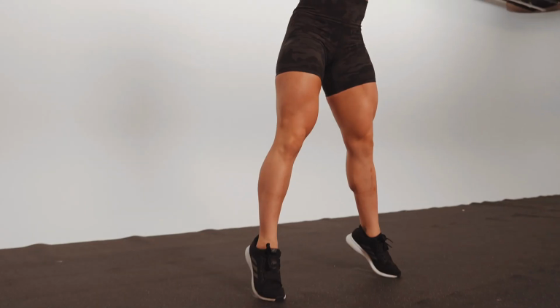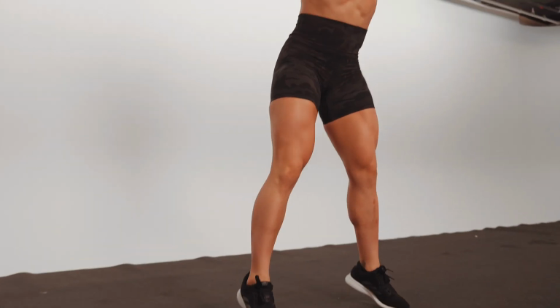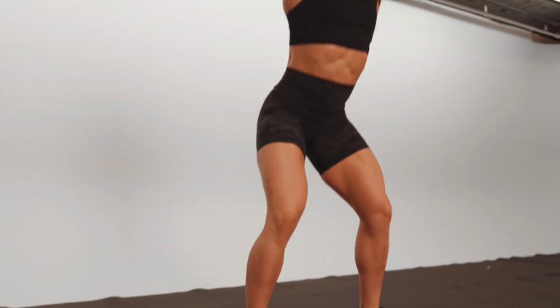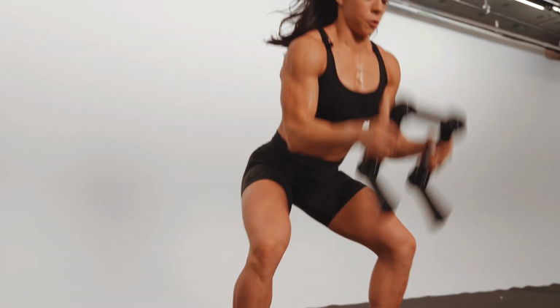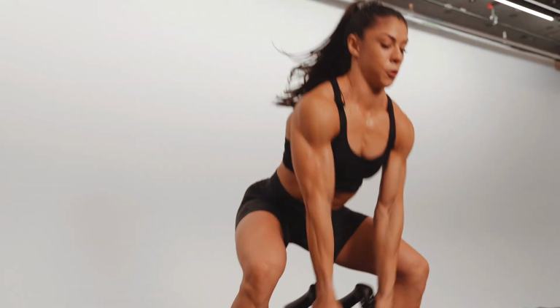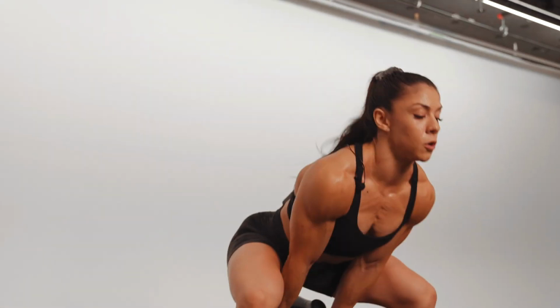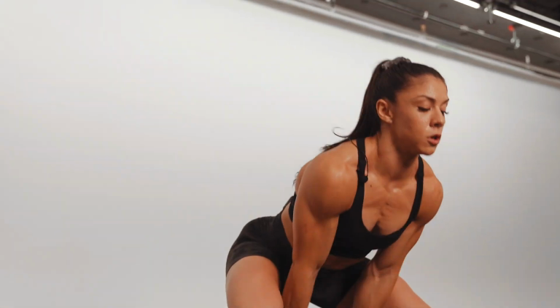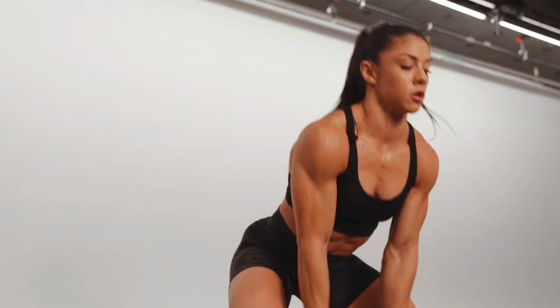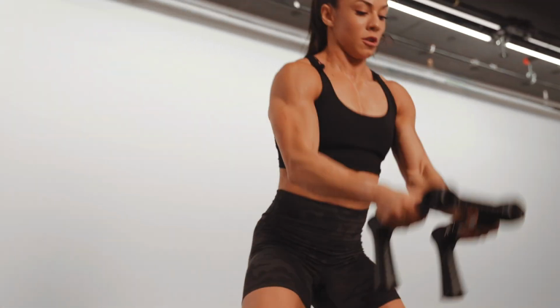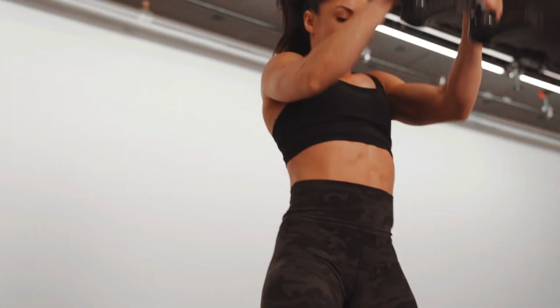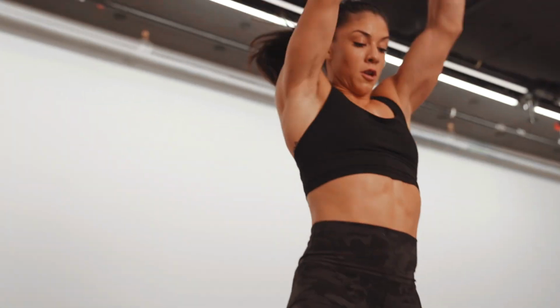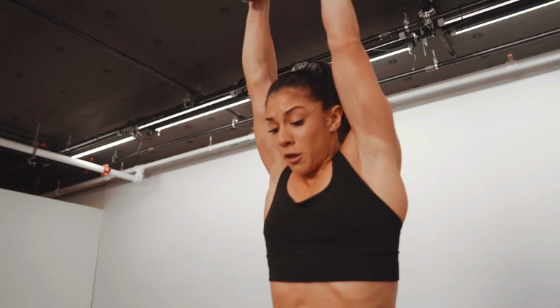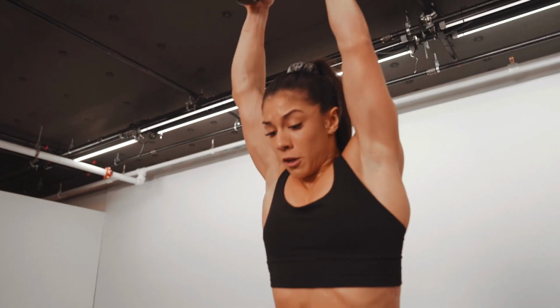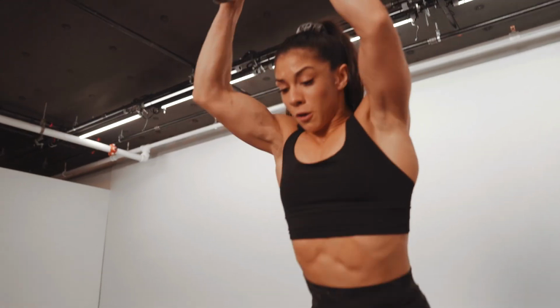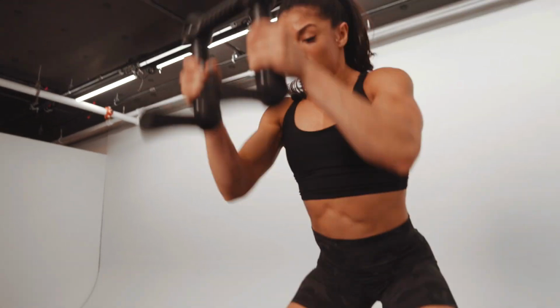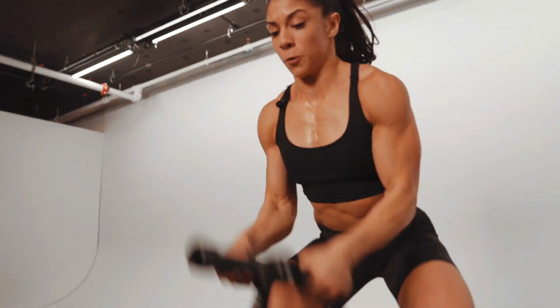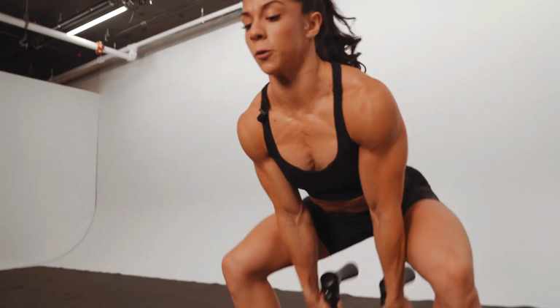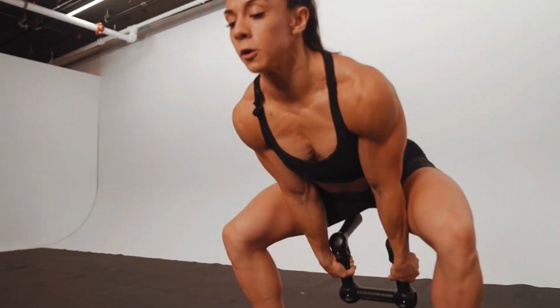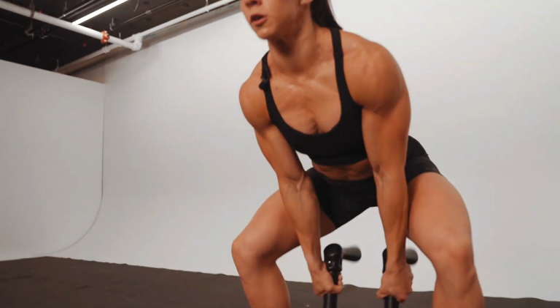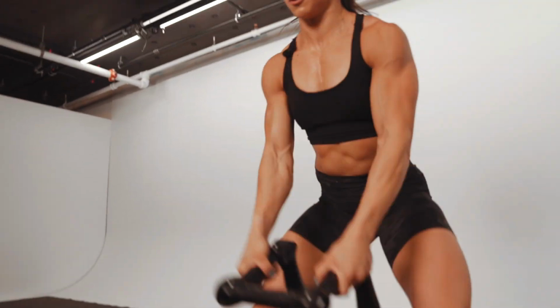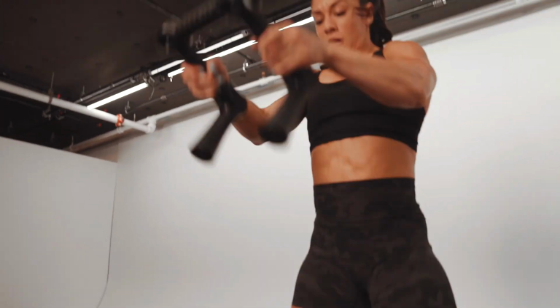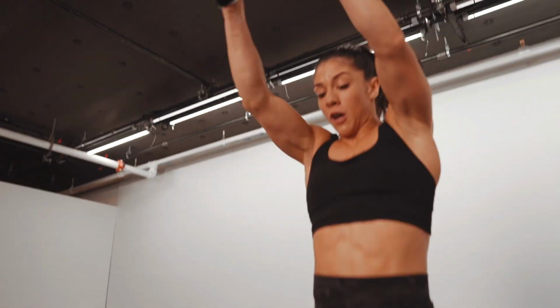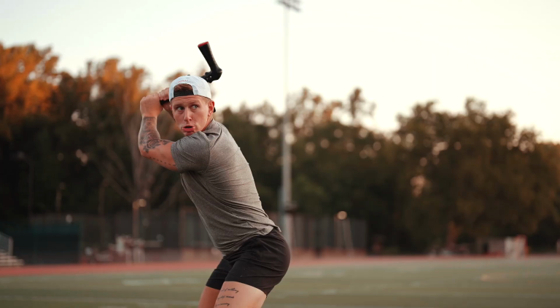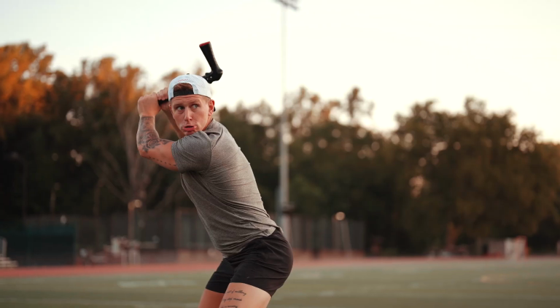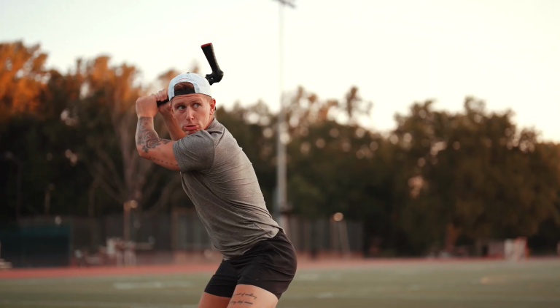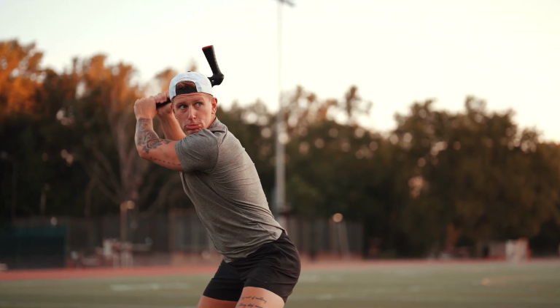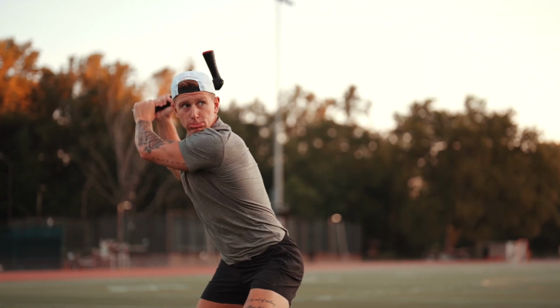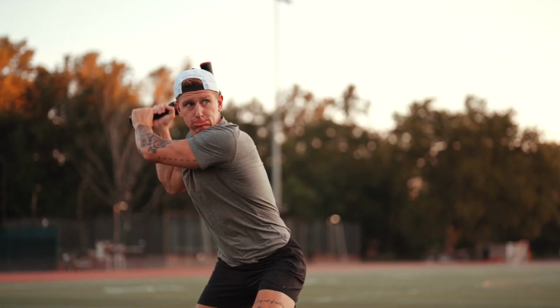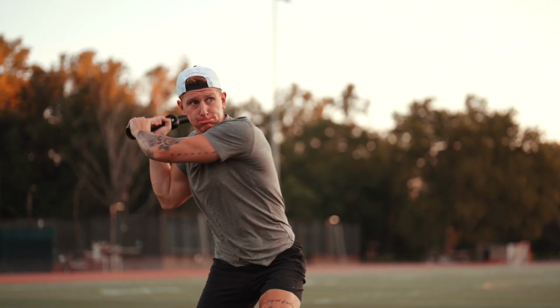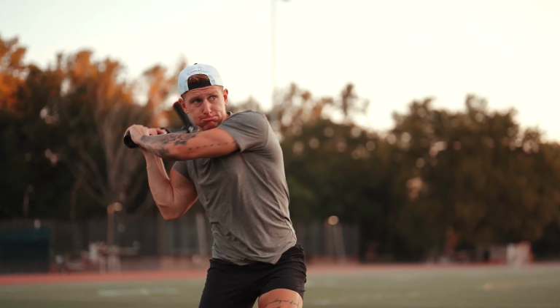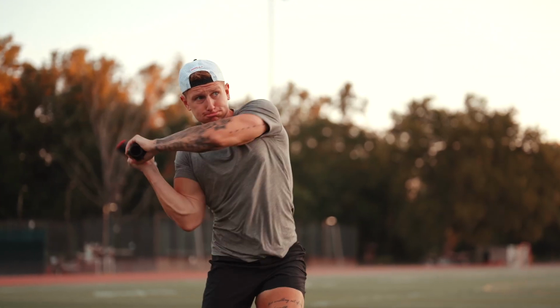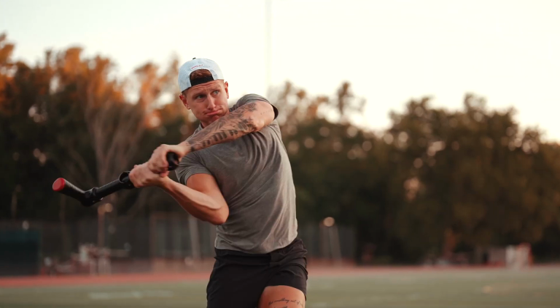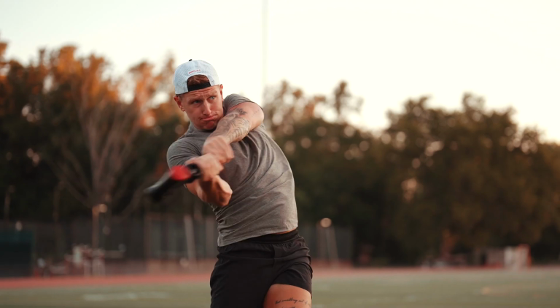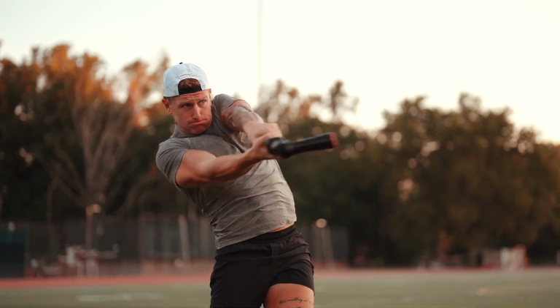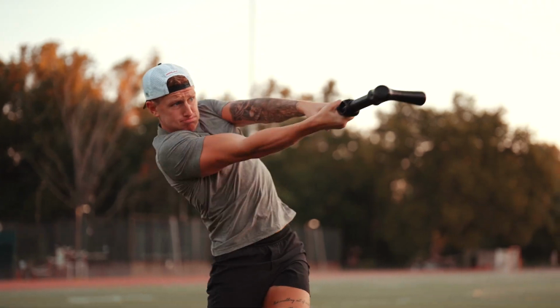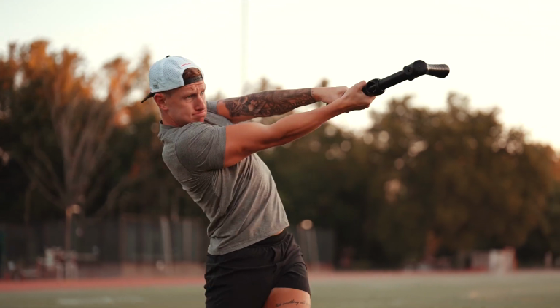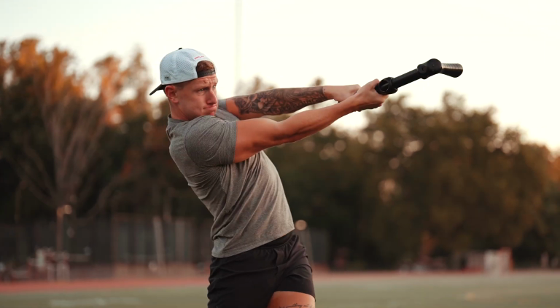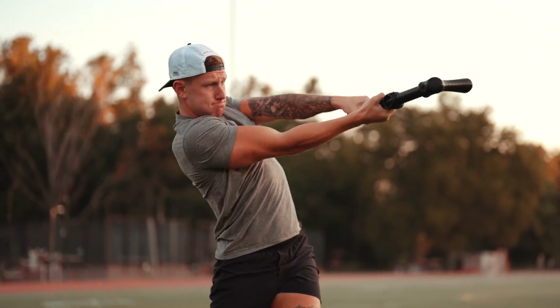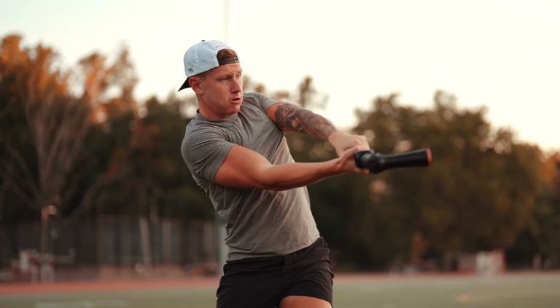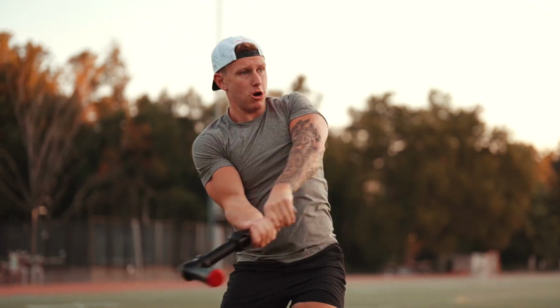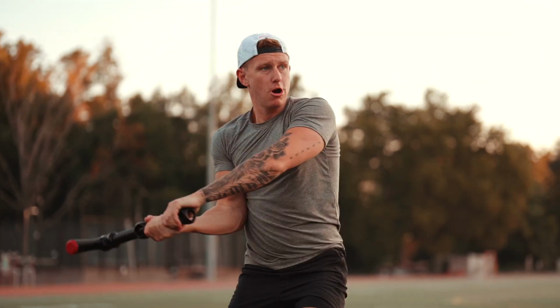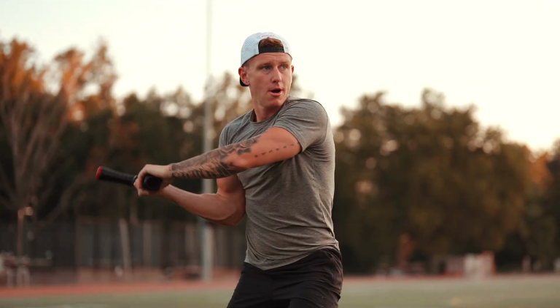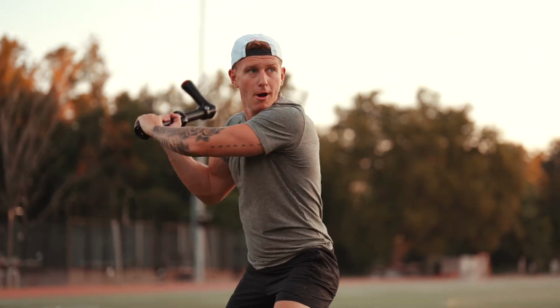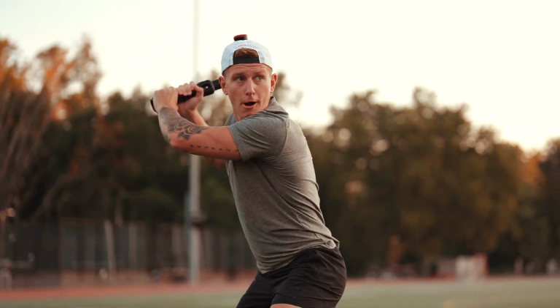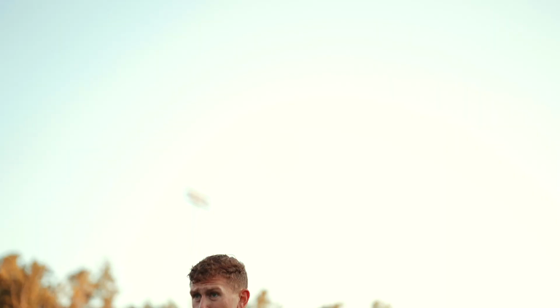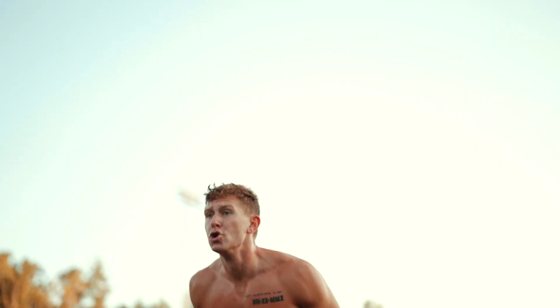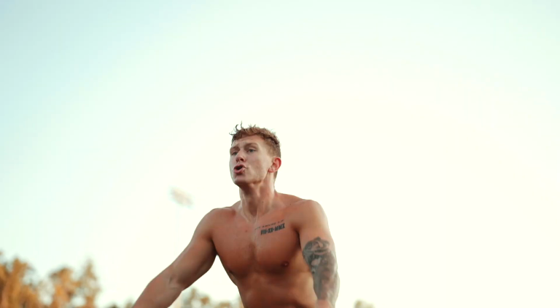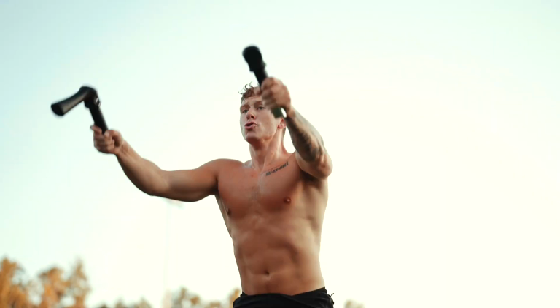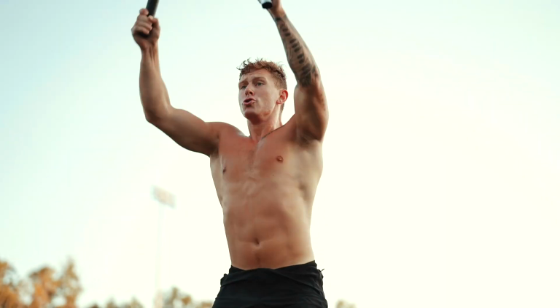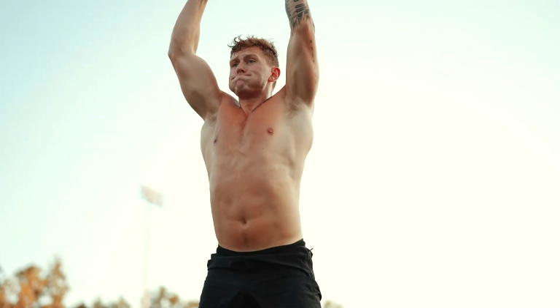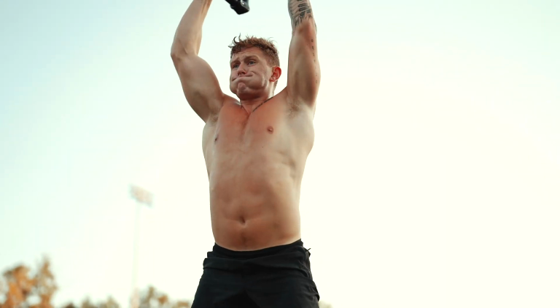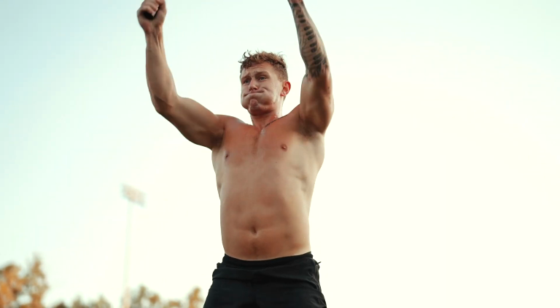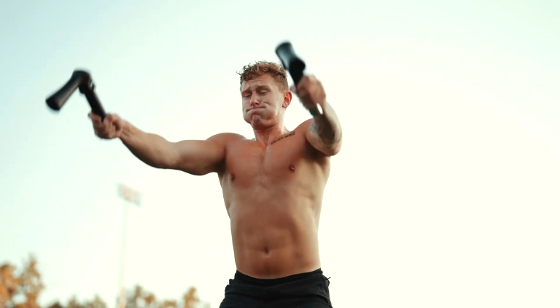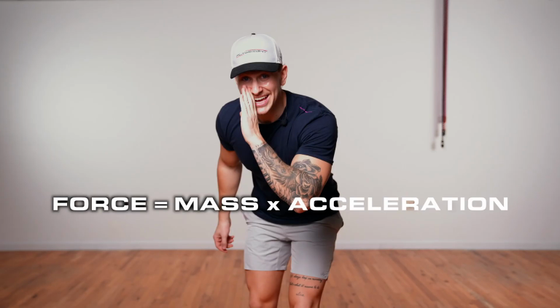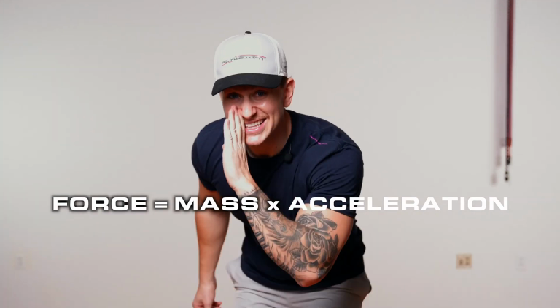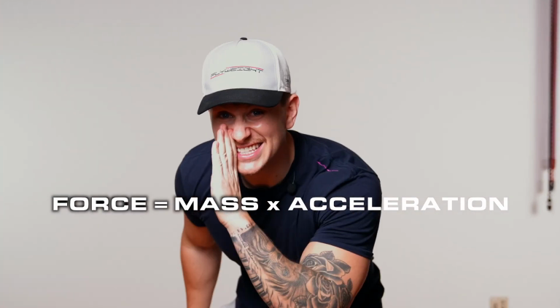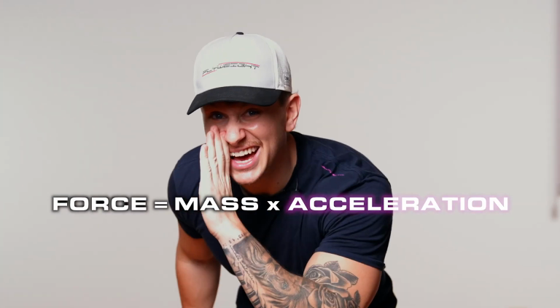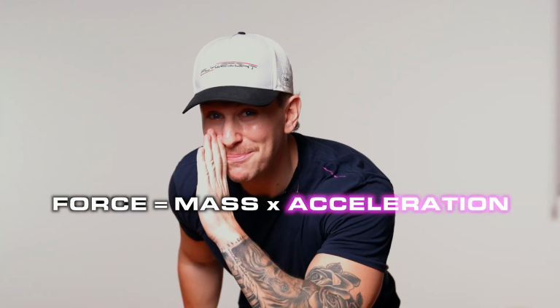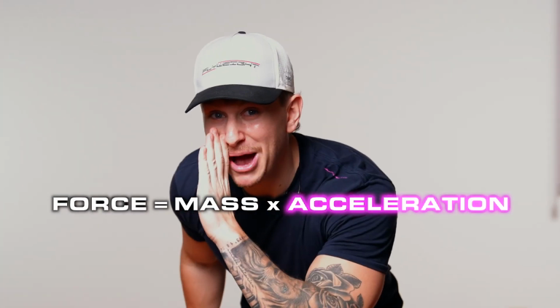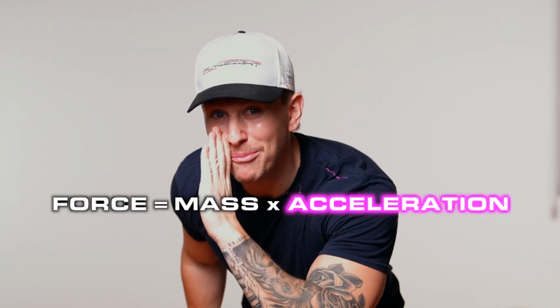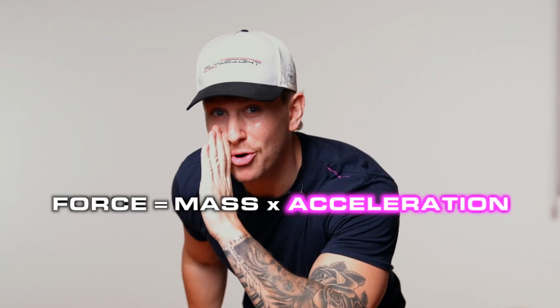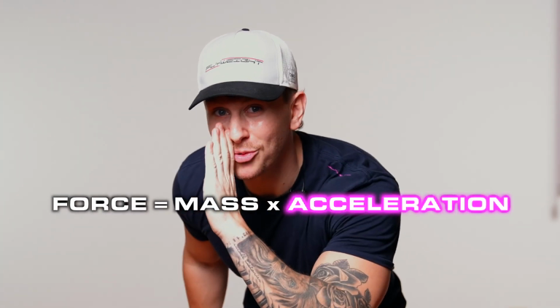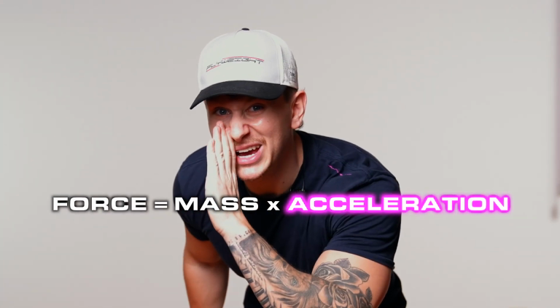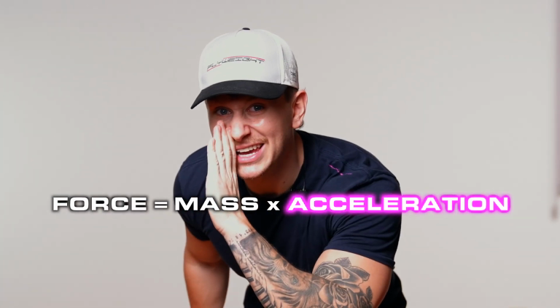With Flyweight, you're able to accelerate, decelerate, and accelerate again. More acceleration, more resistance. It's not about more weight.